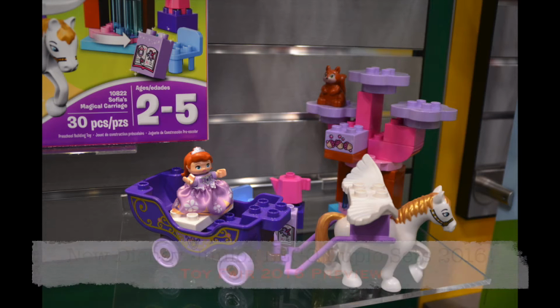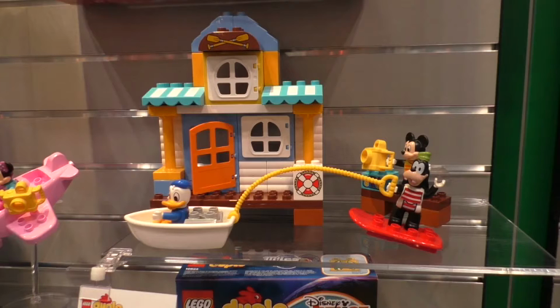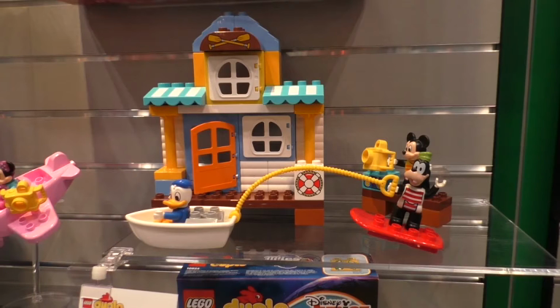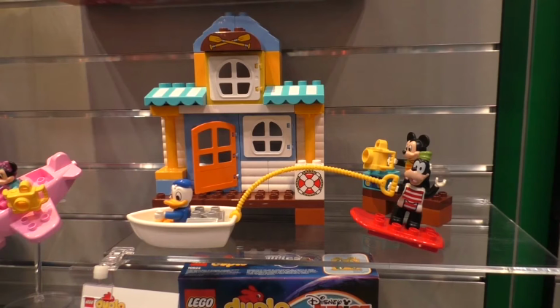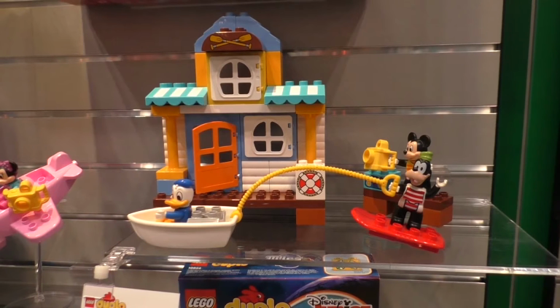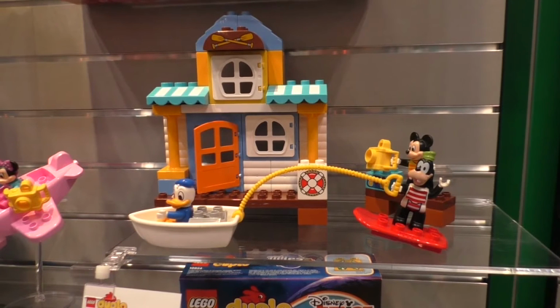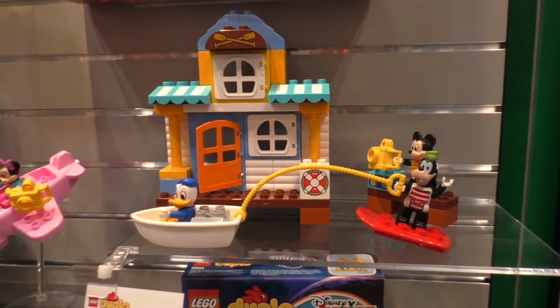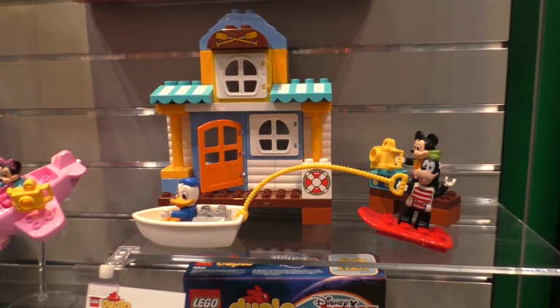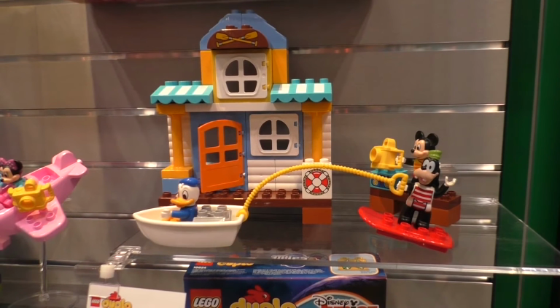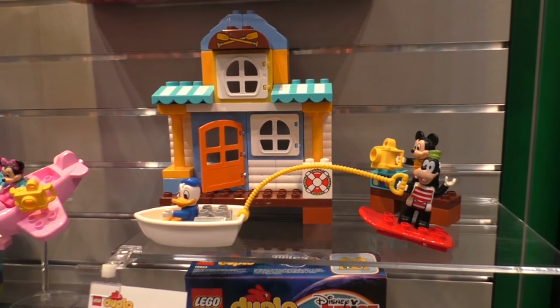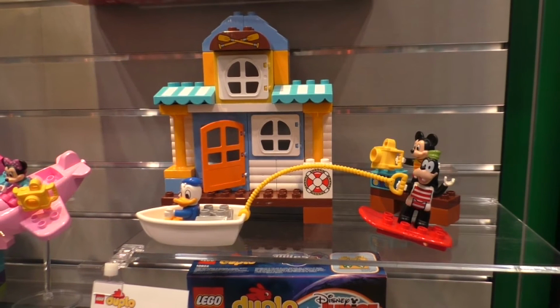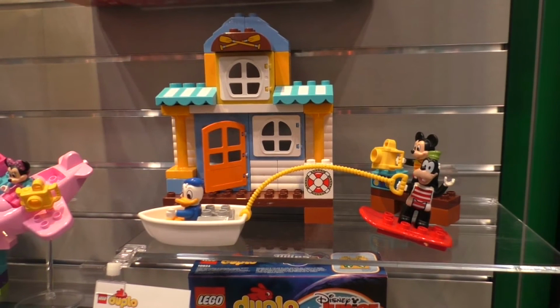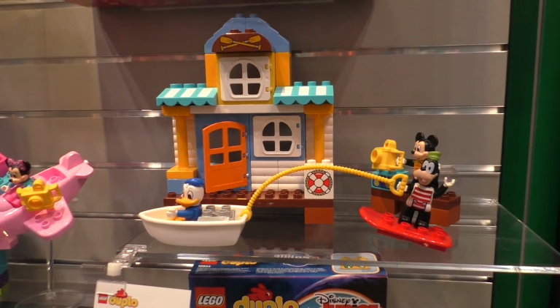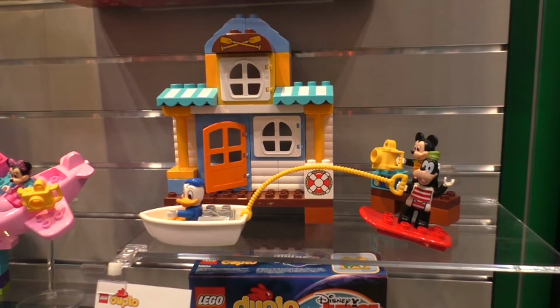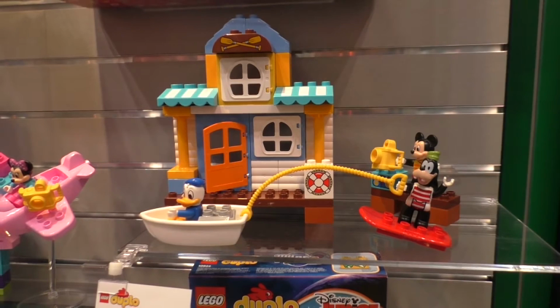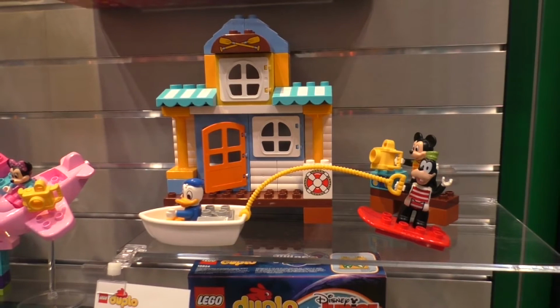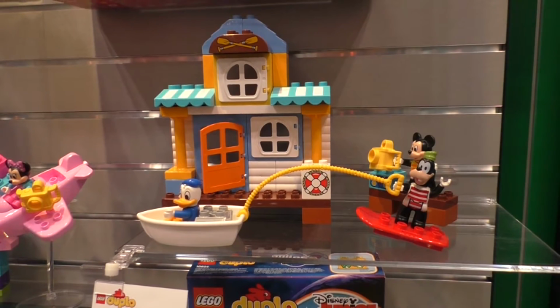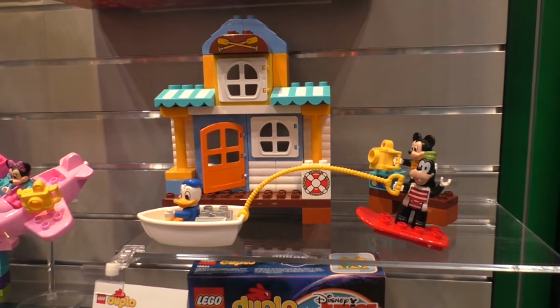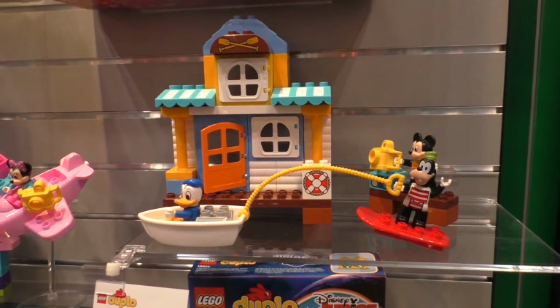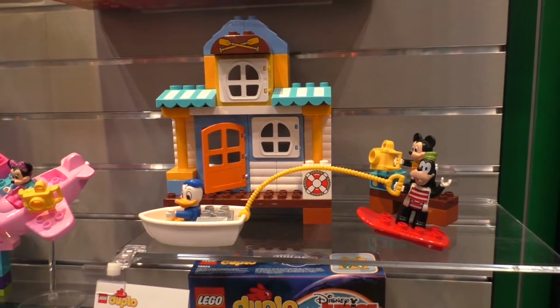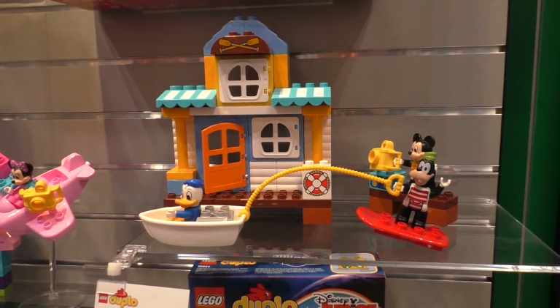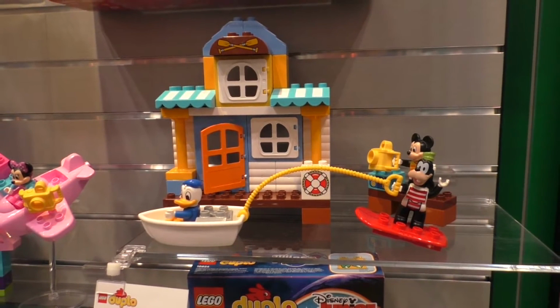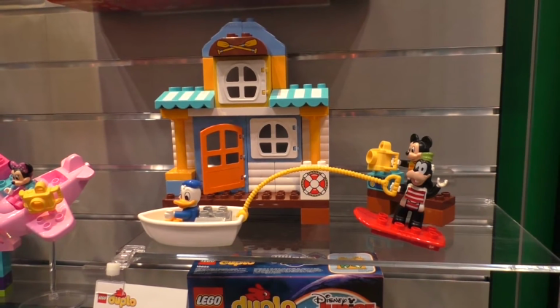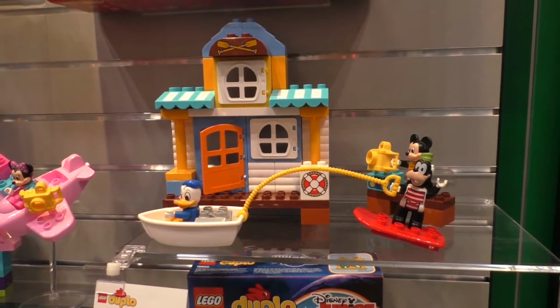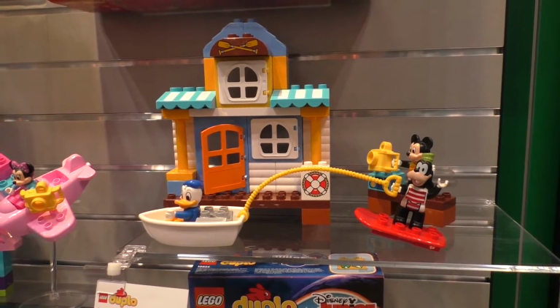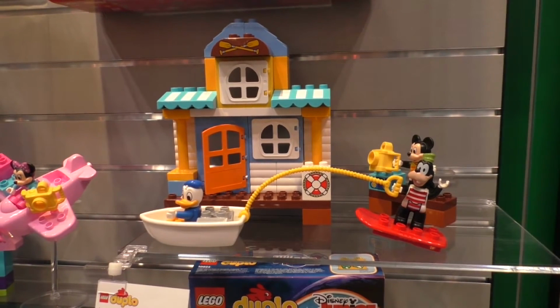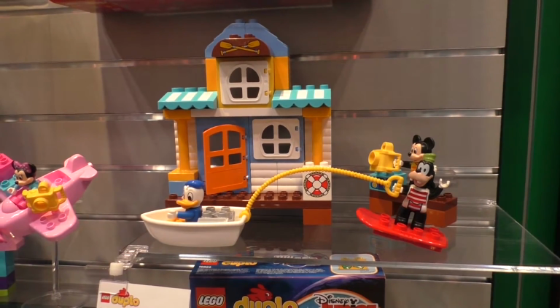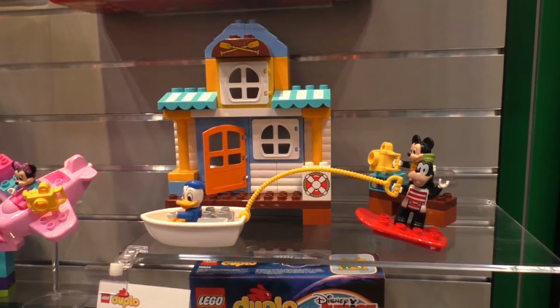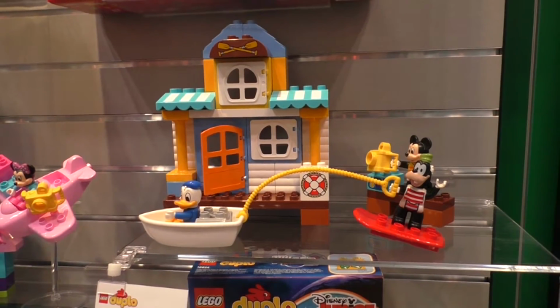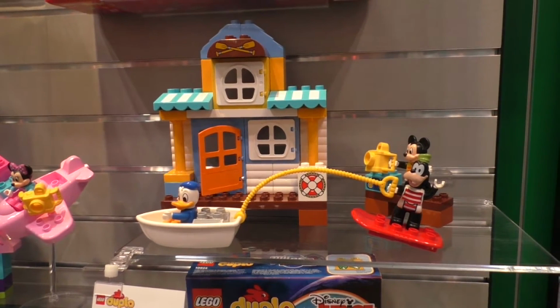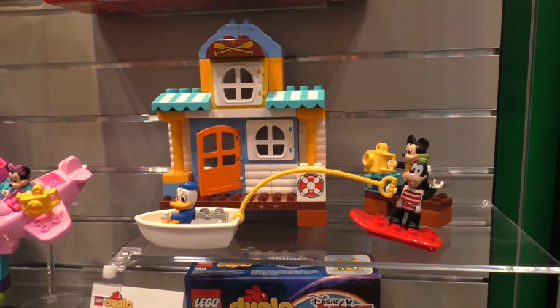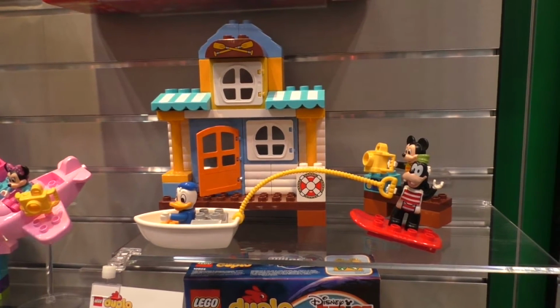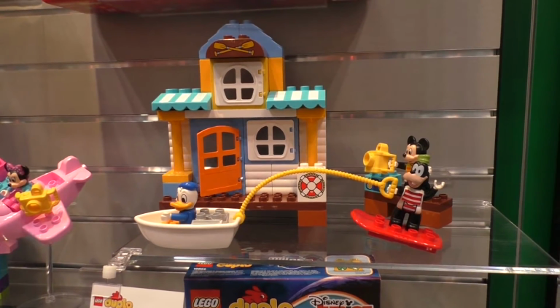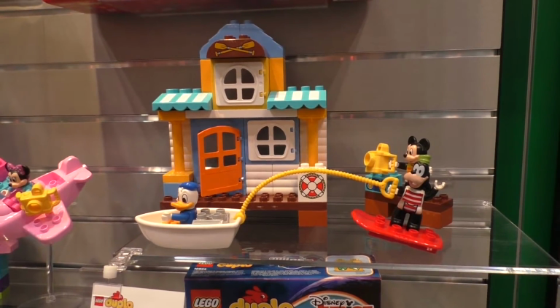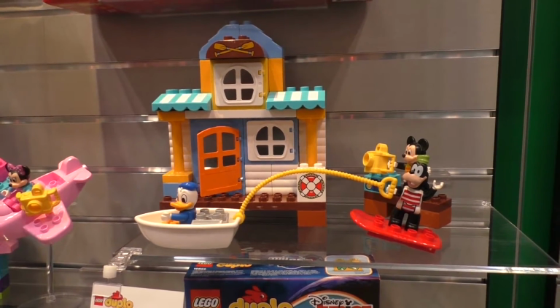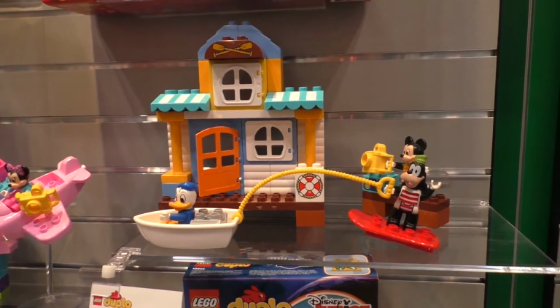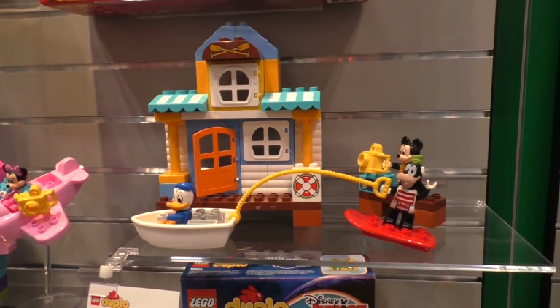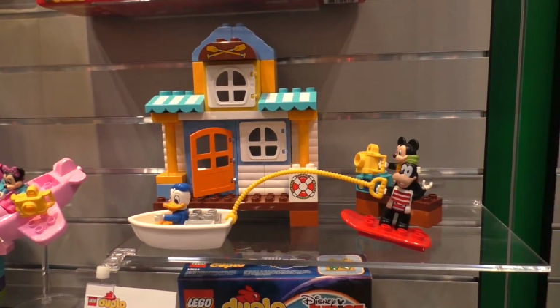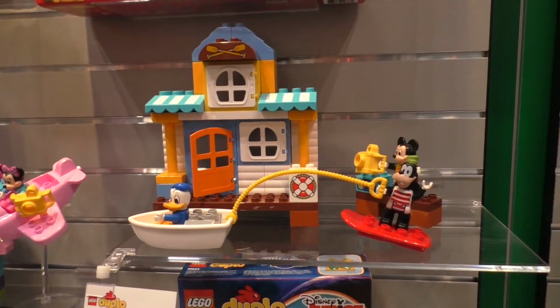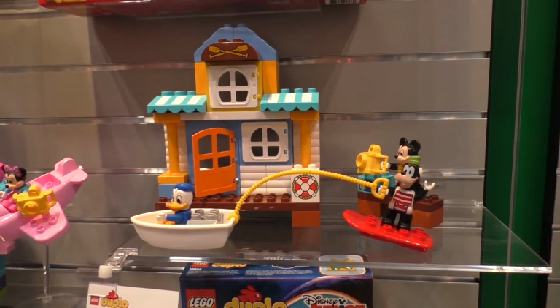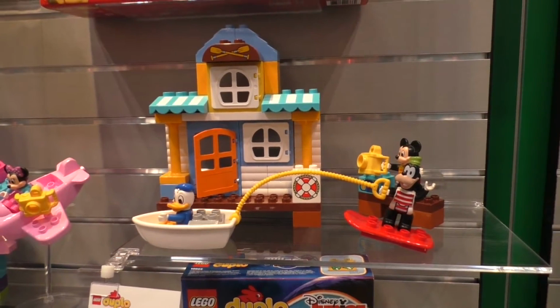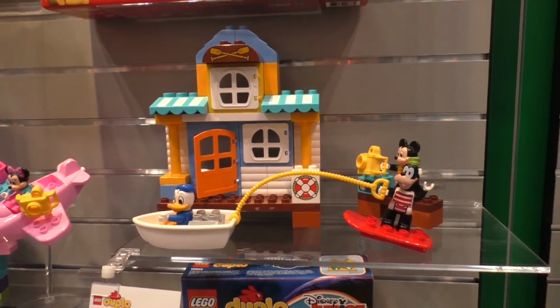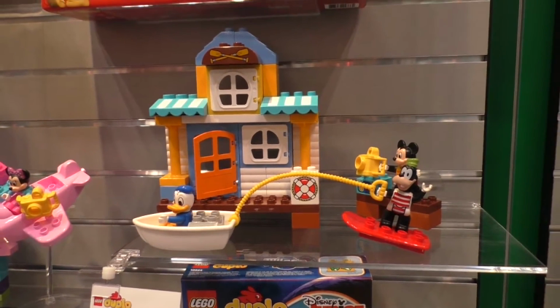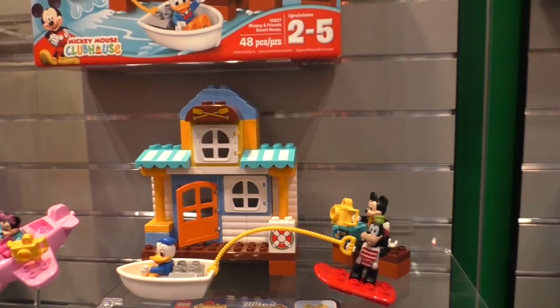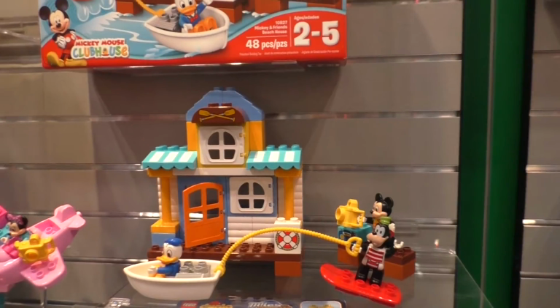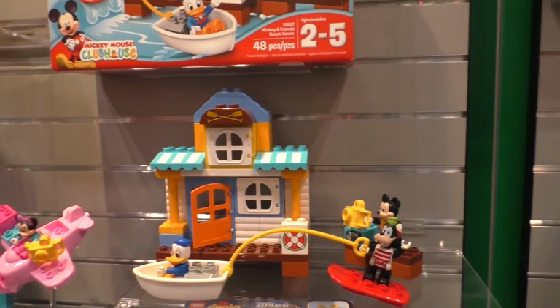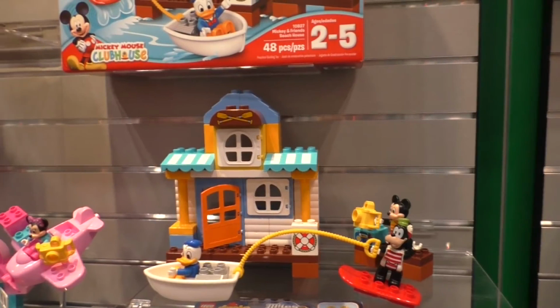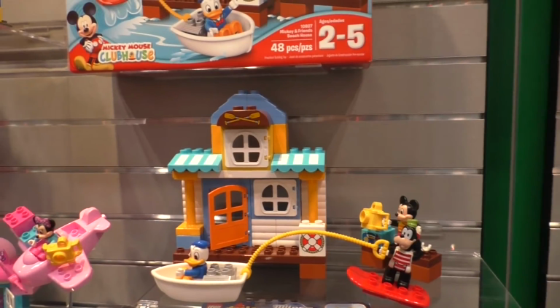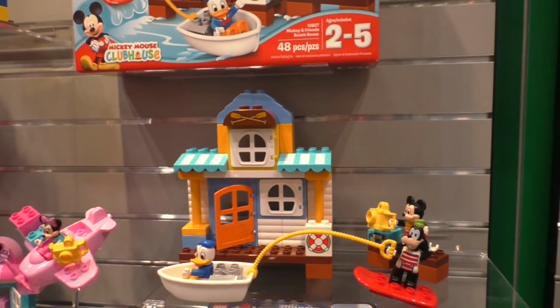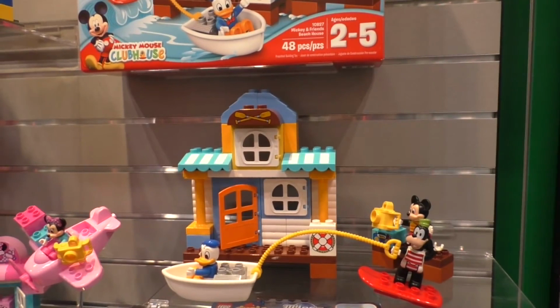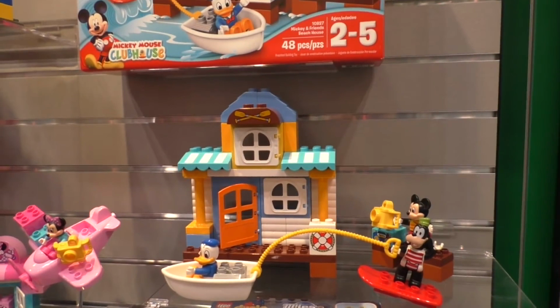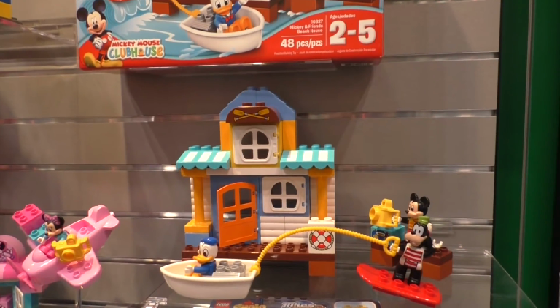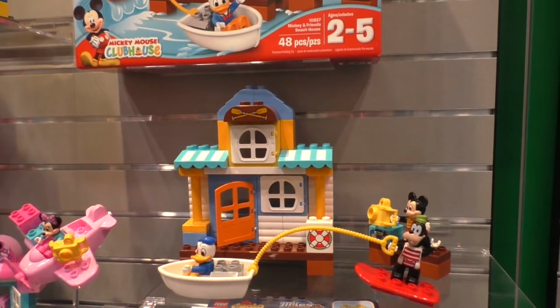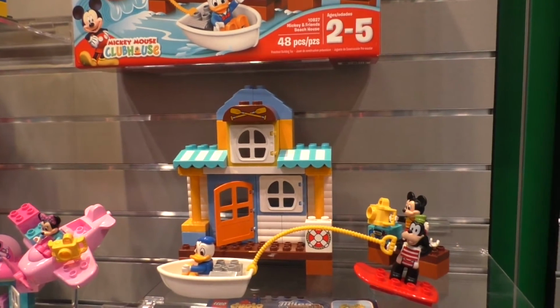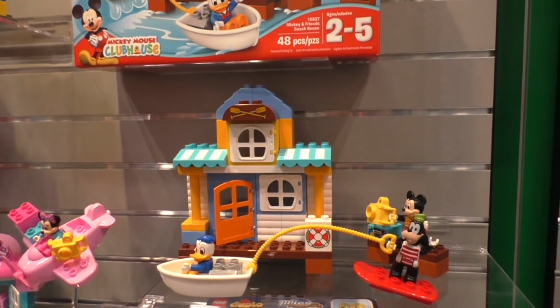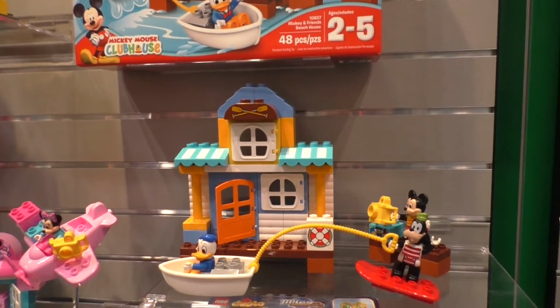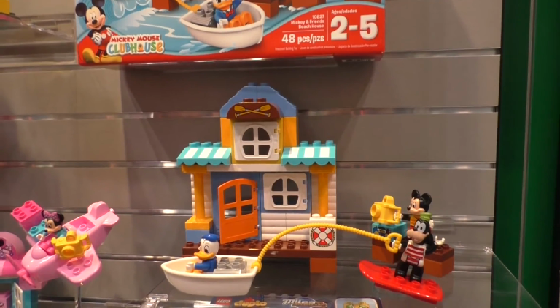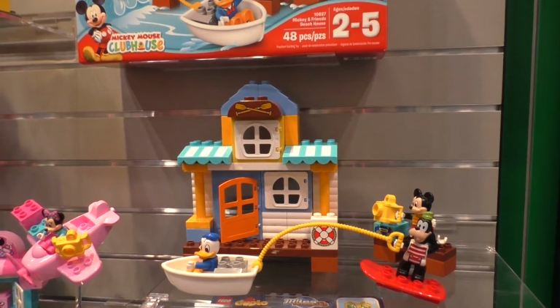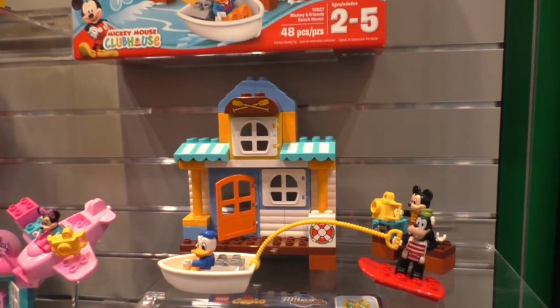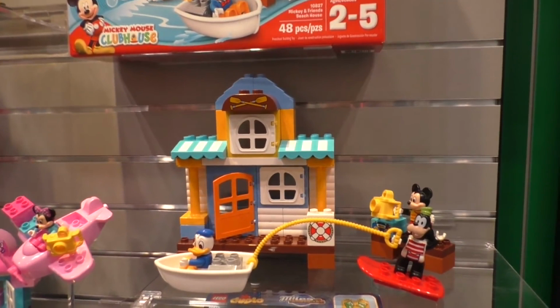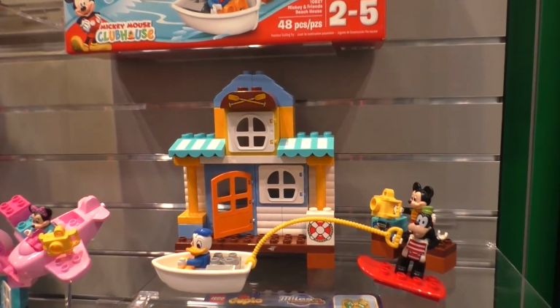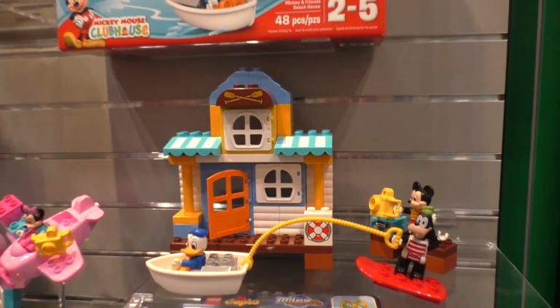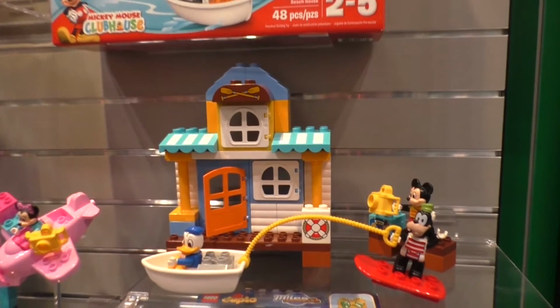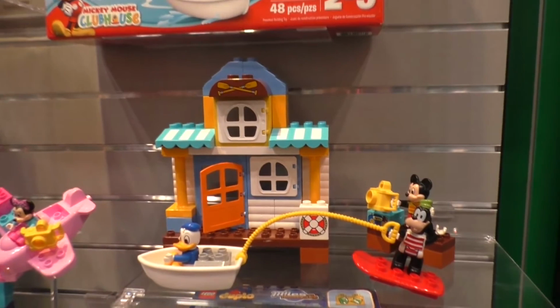Hi everyone, it's Lisa O'Neill from Growing Your Baby, and today I'm super excited to show you some of the new Lego Duplo sets for Disney Junior.